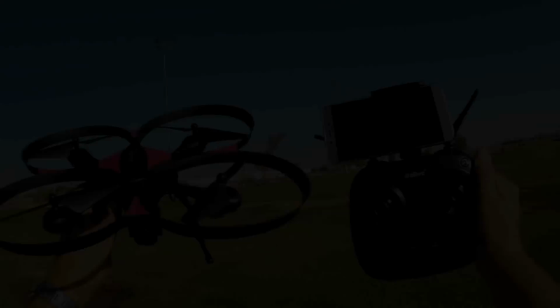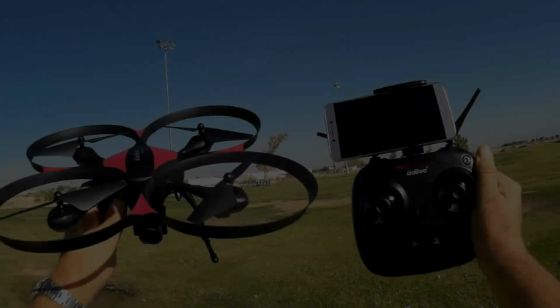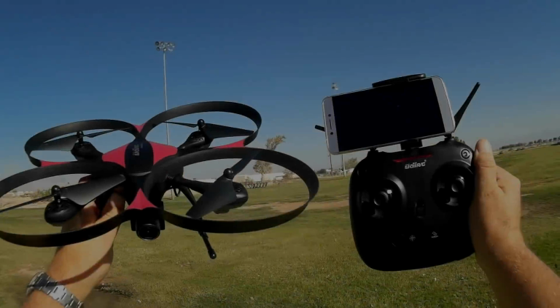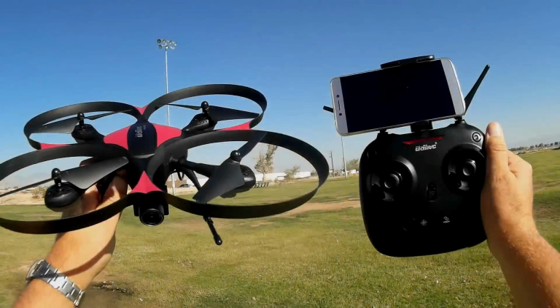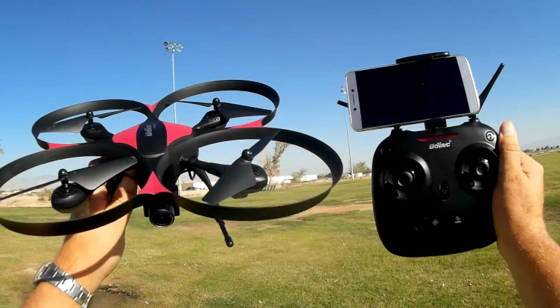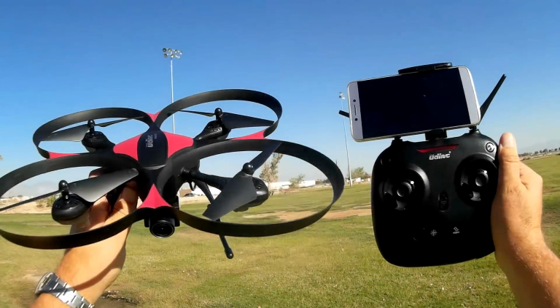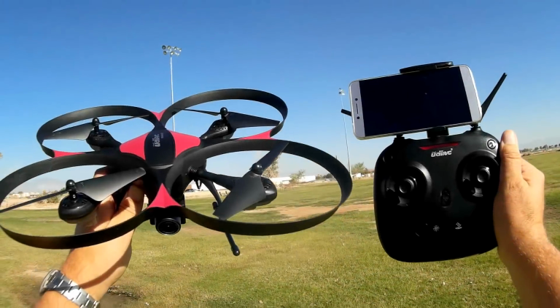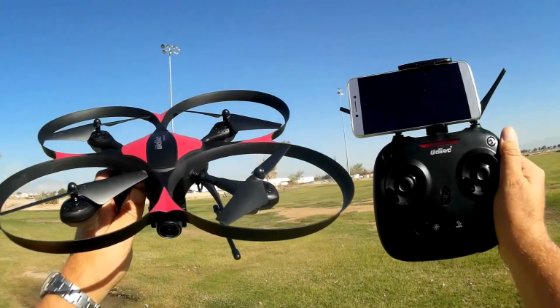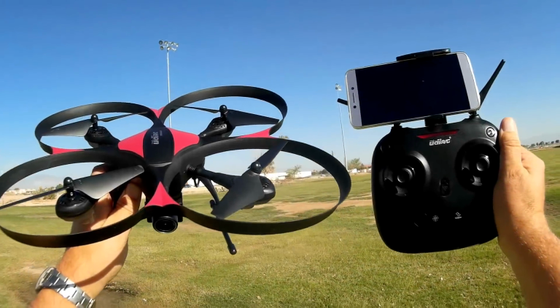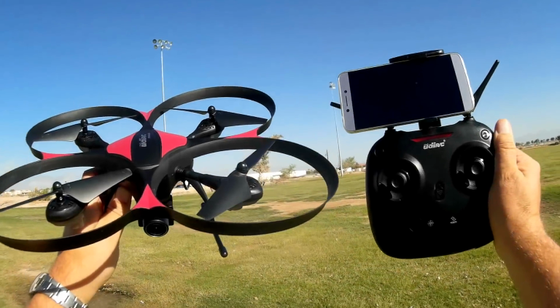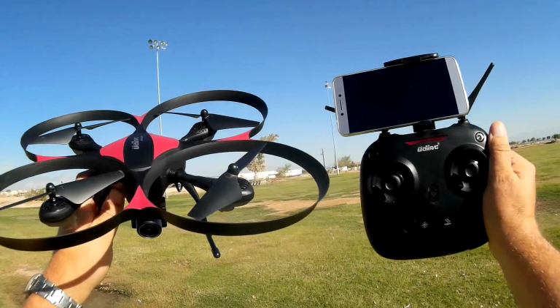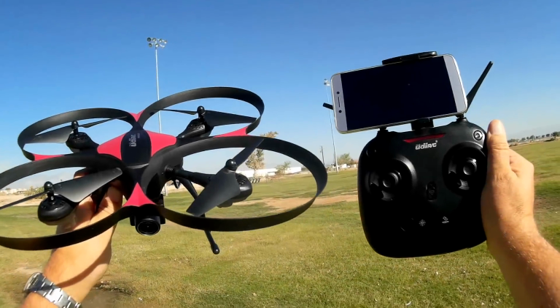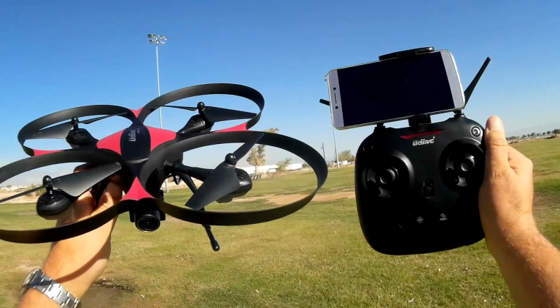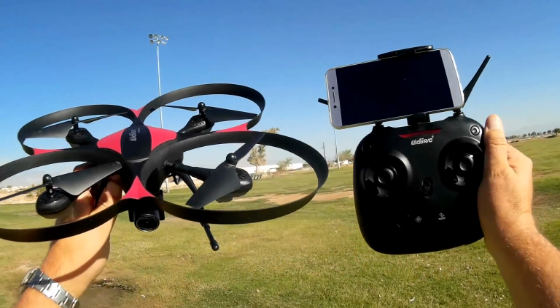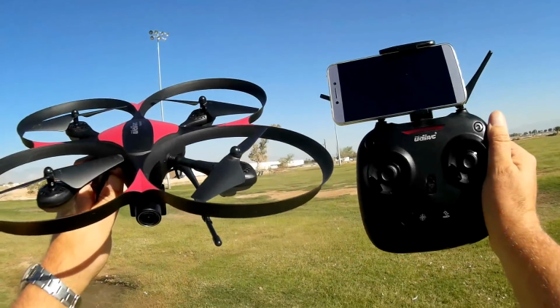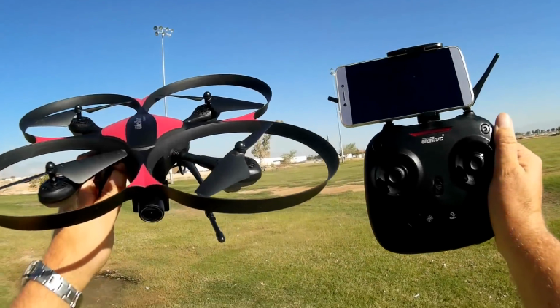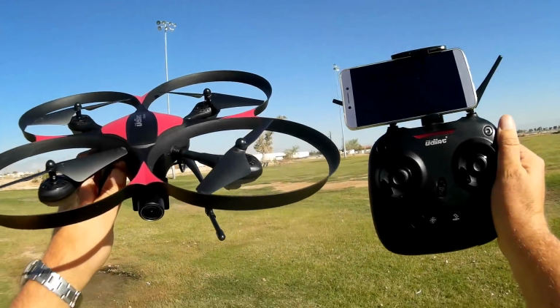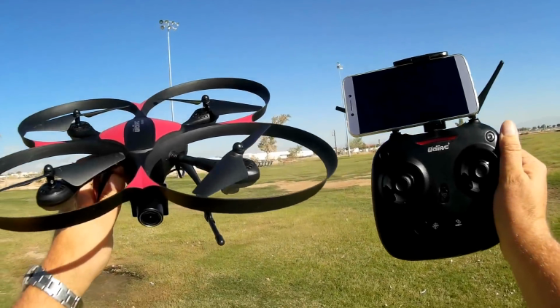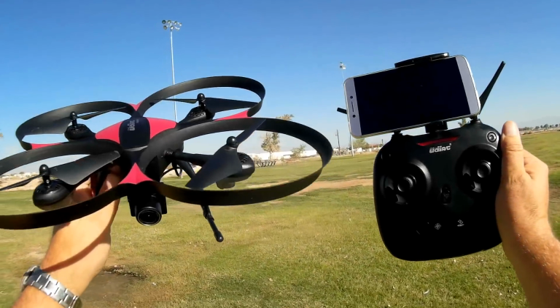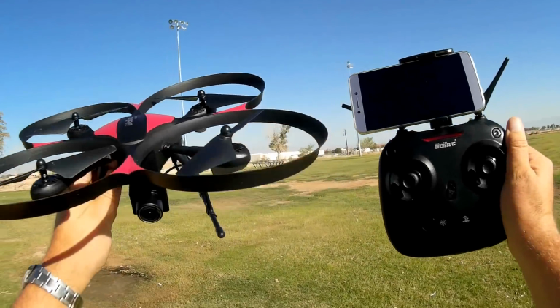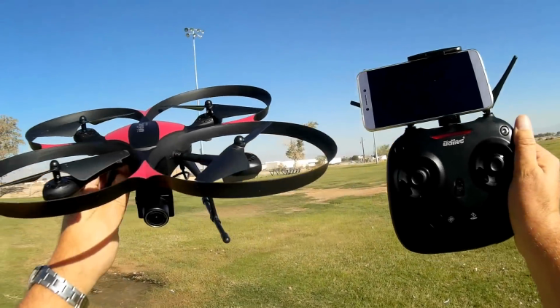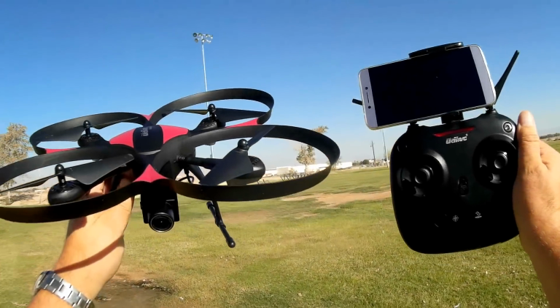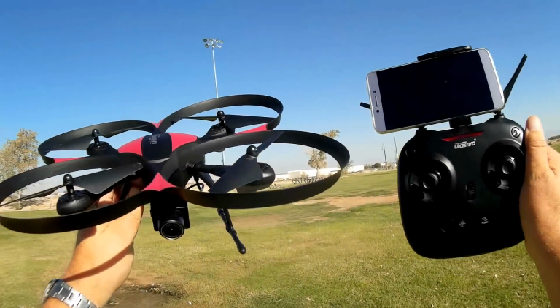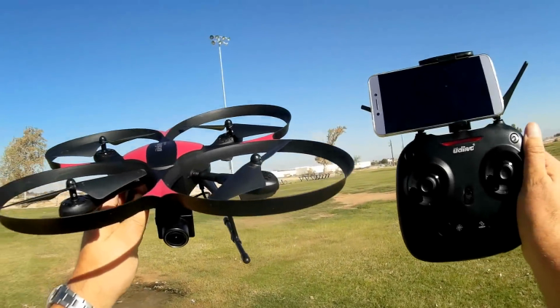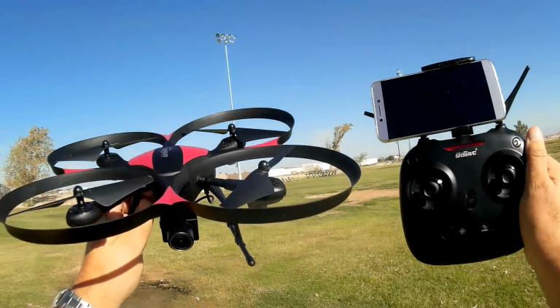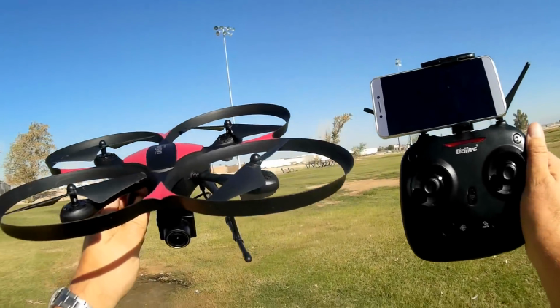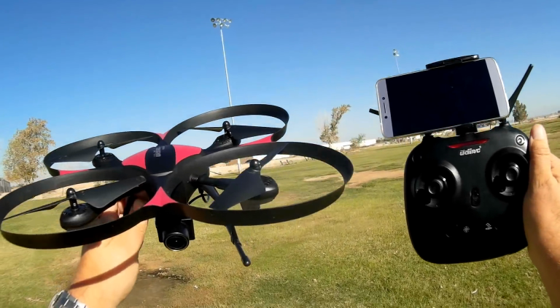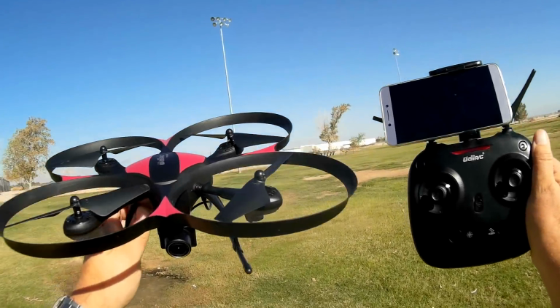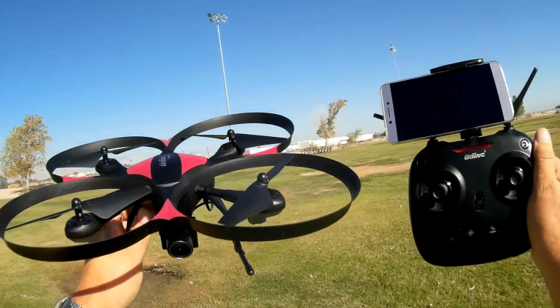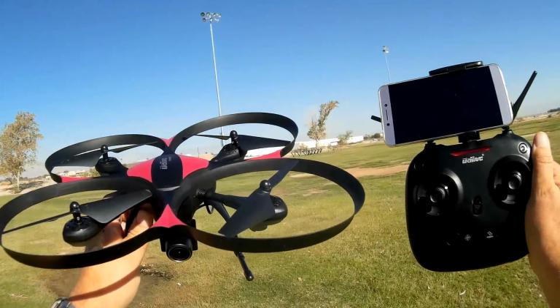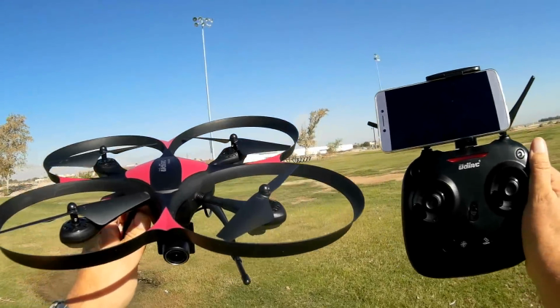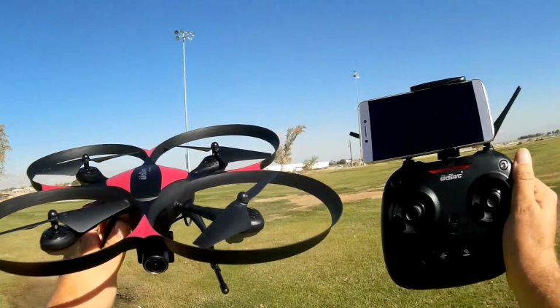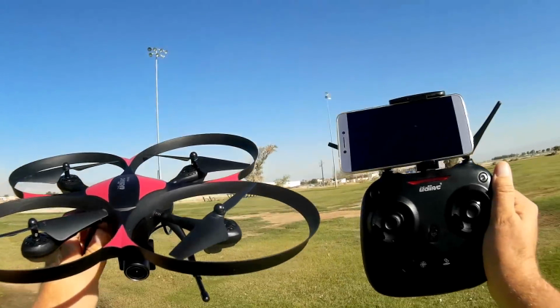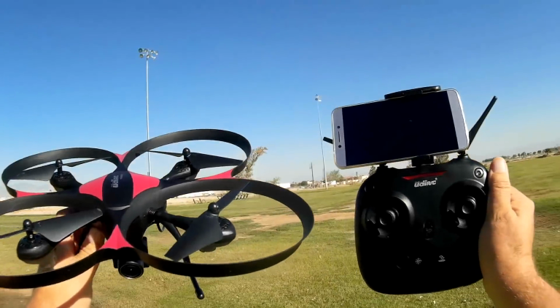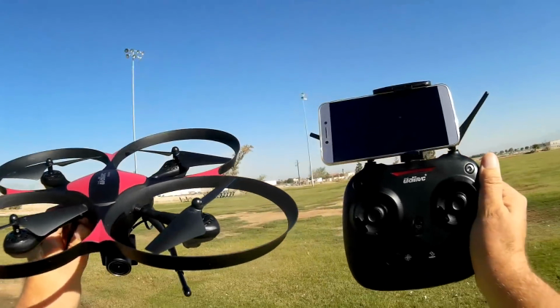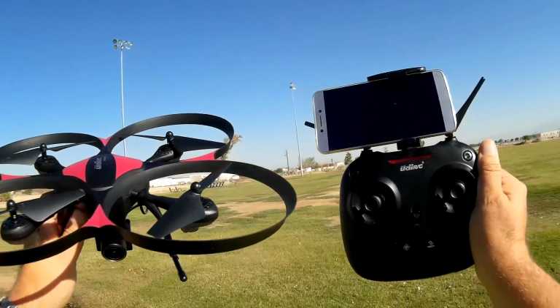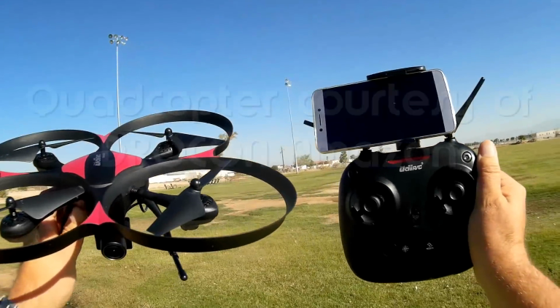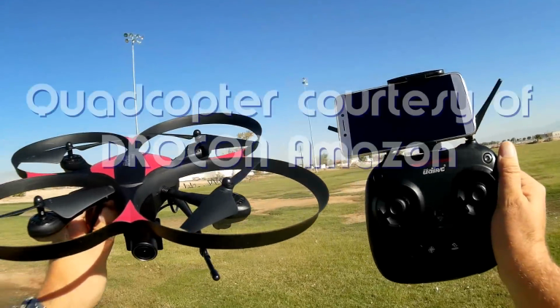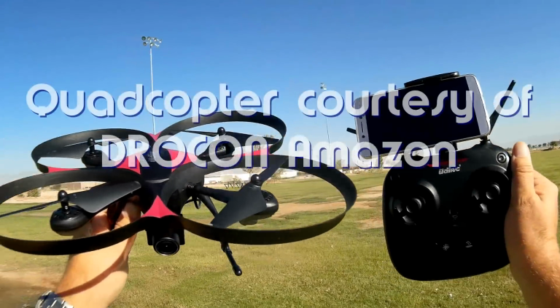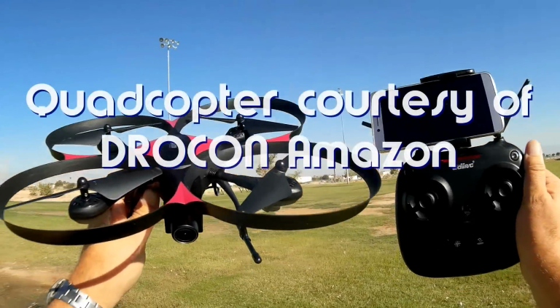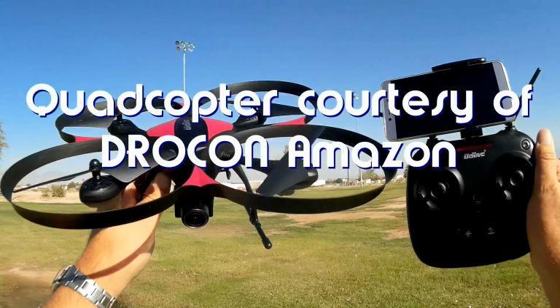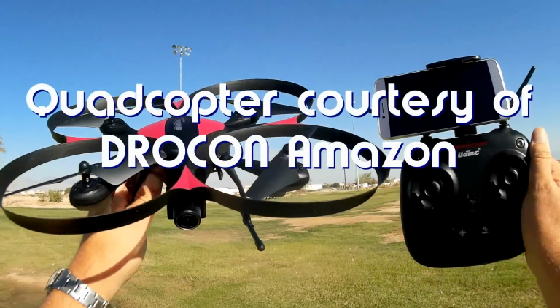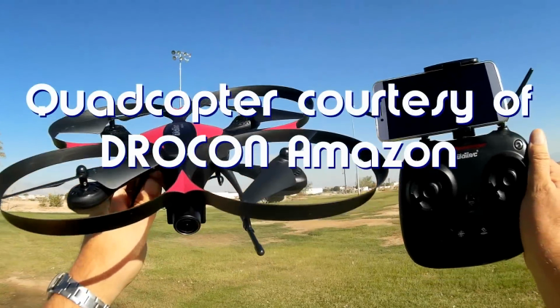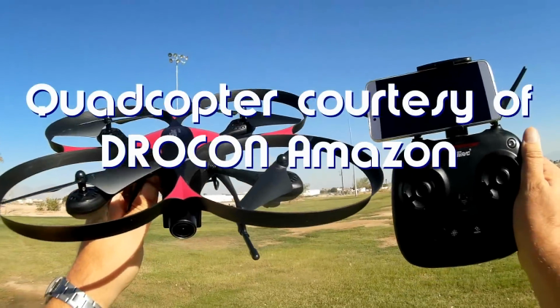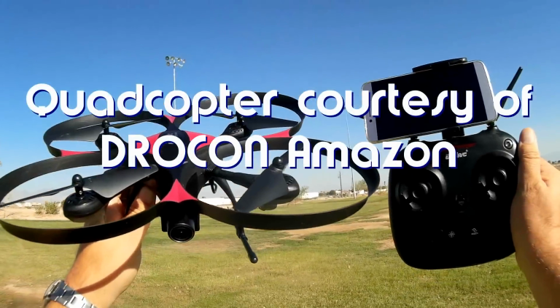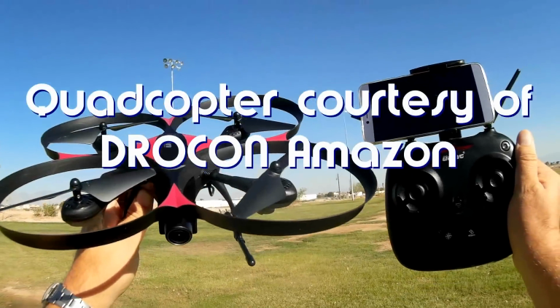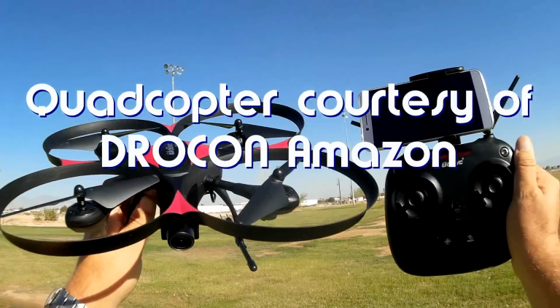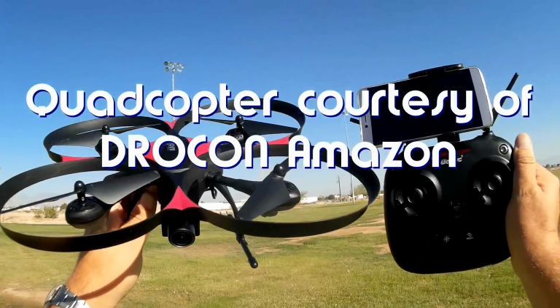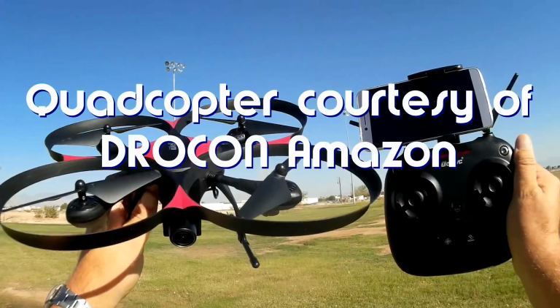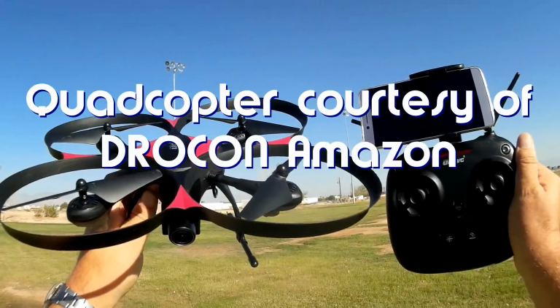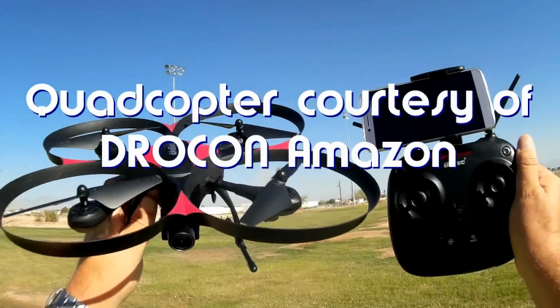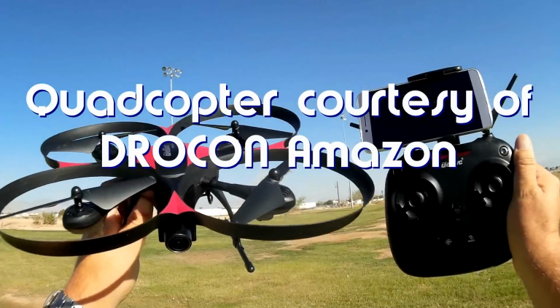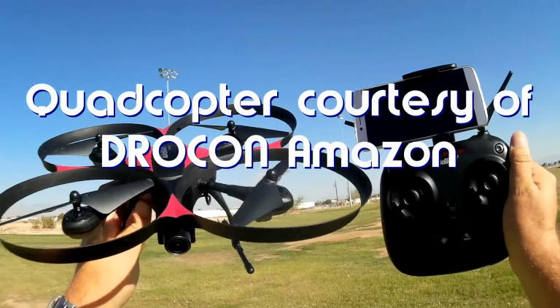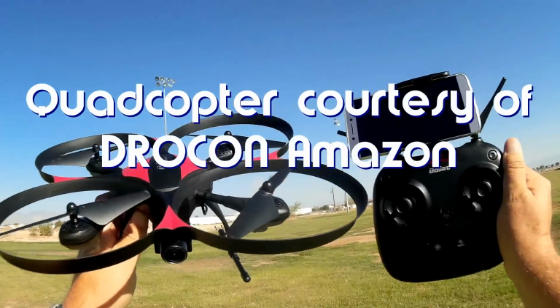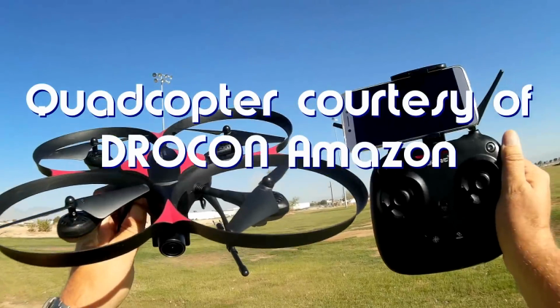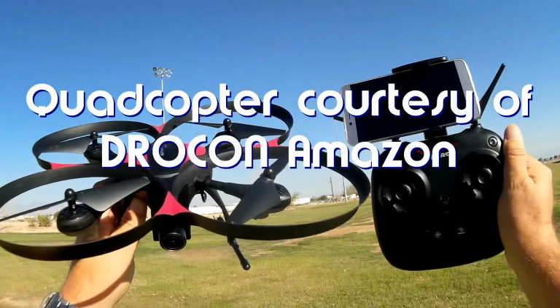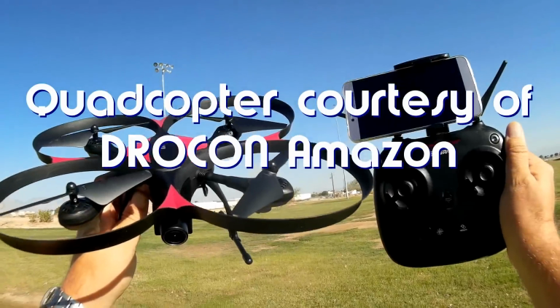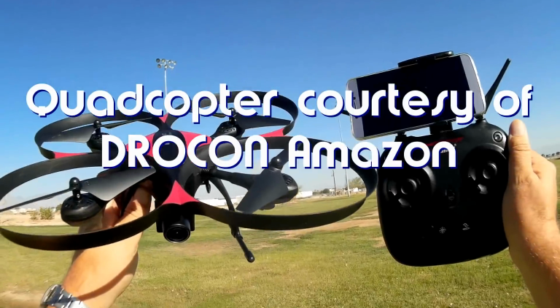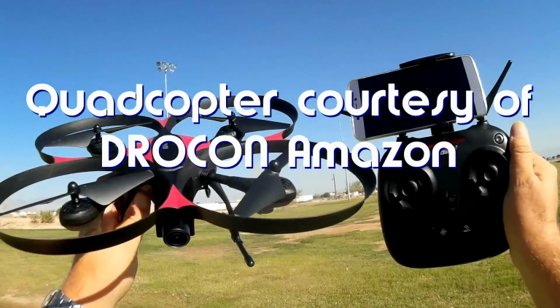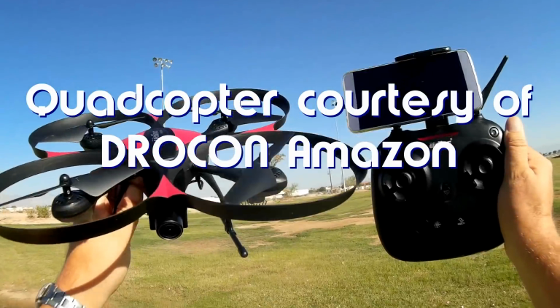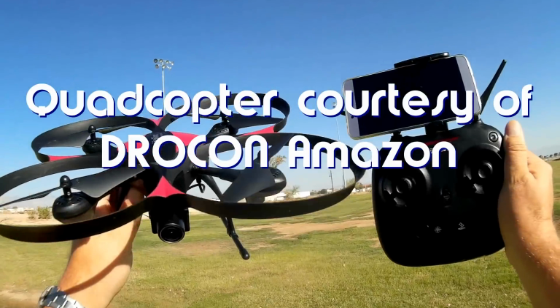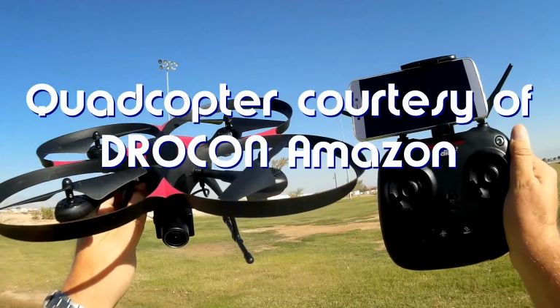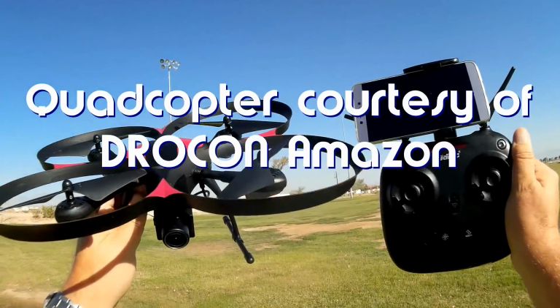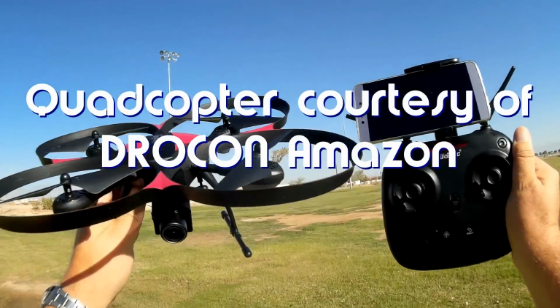Good morning, Quadcopter 101, and what I got for you today is a neat review of the UDI 818A Plus W model.